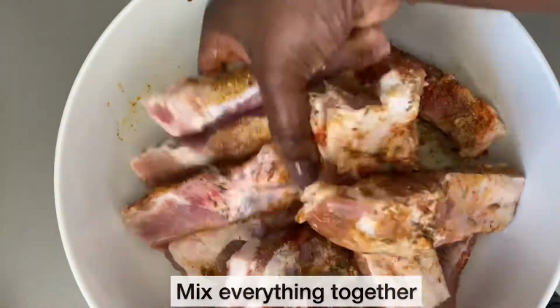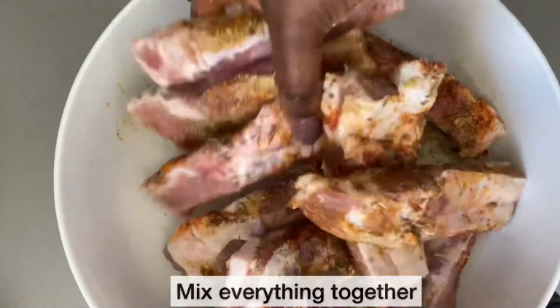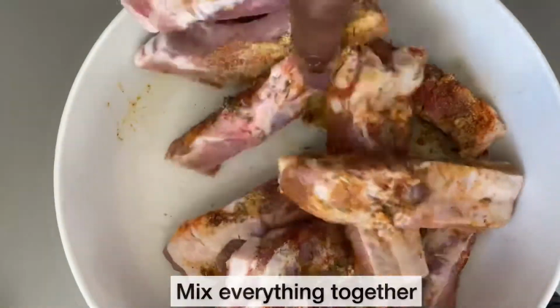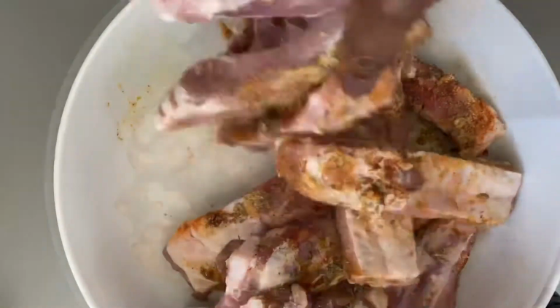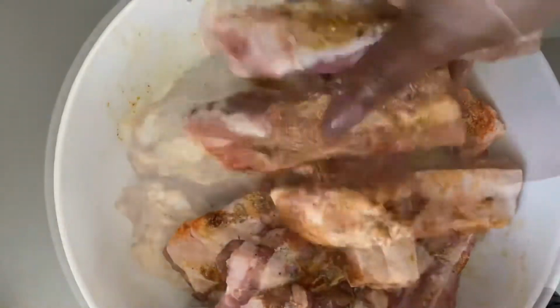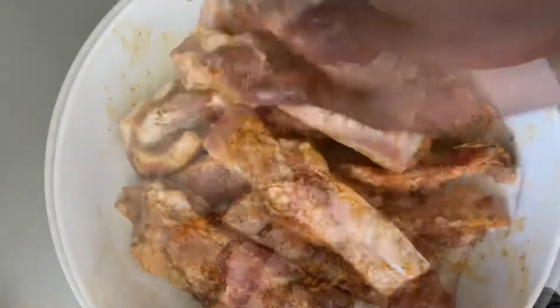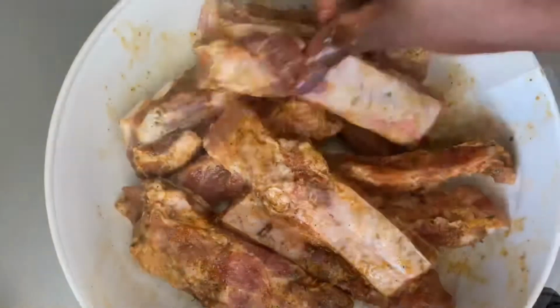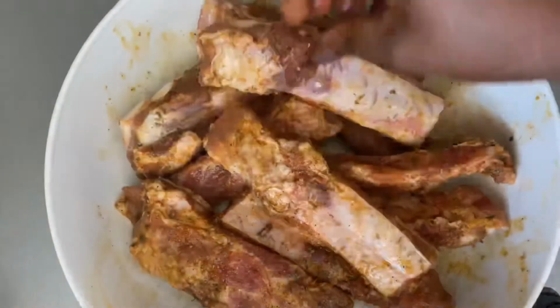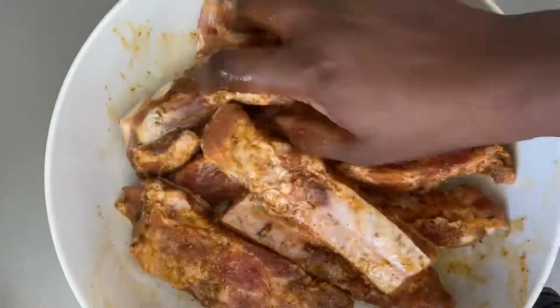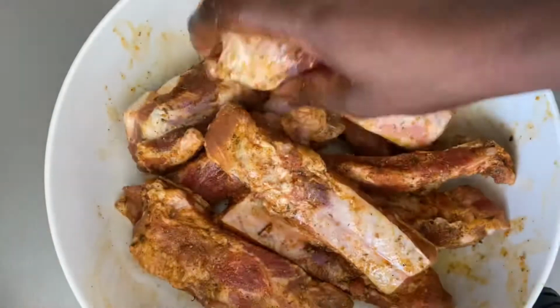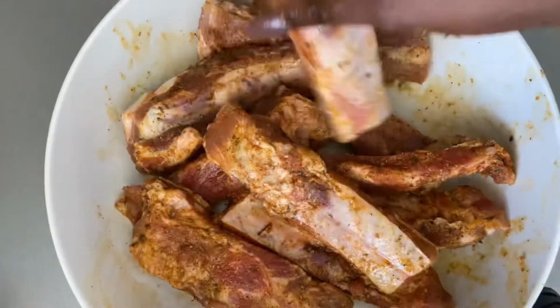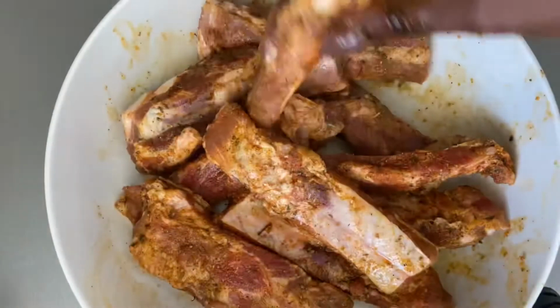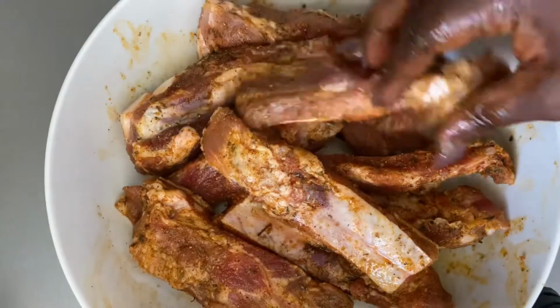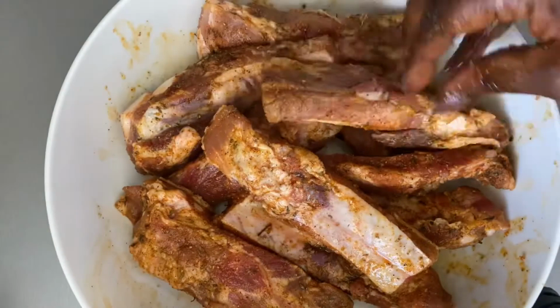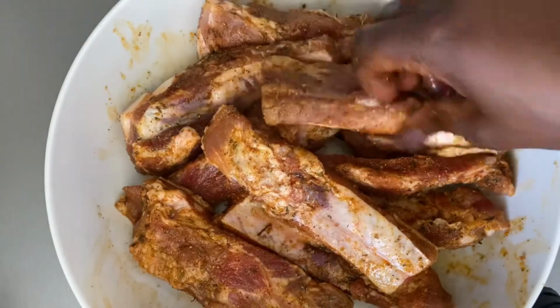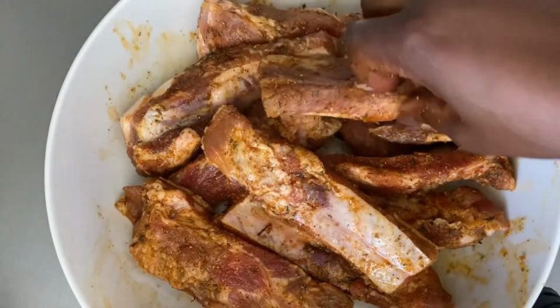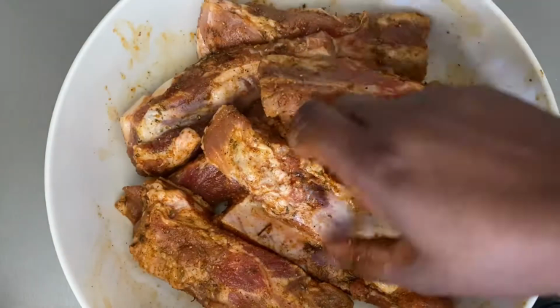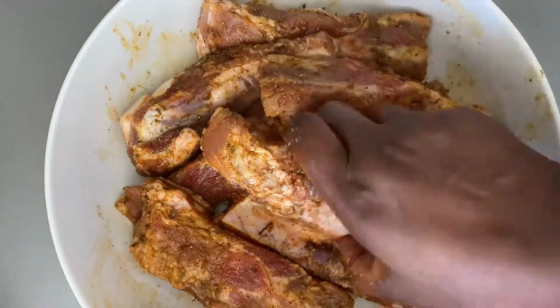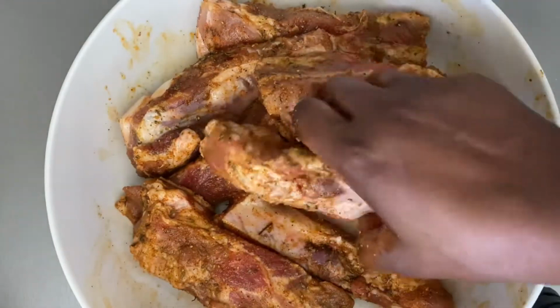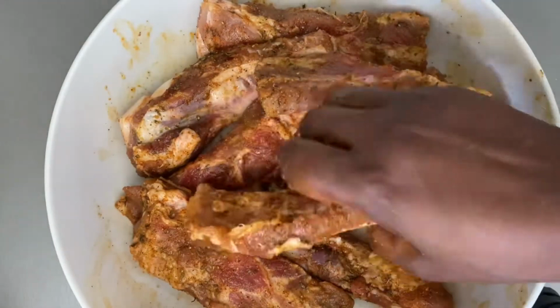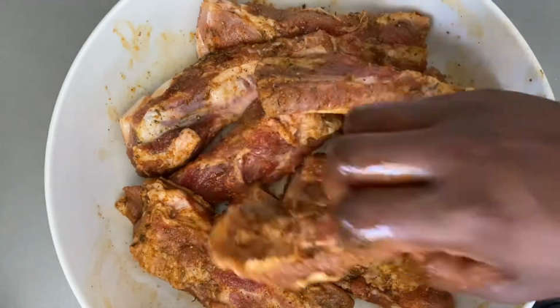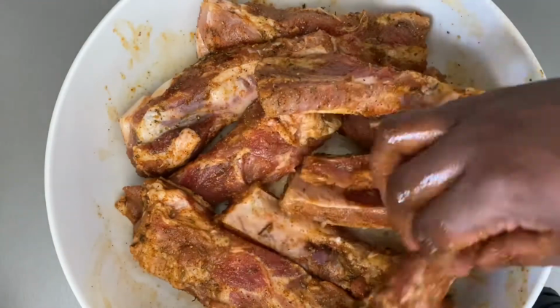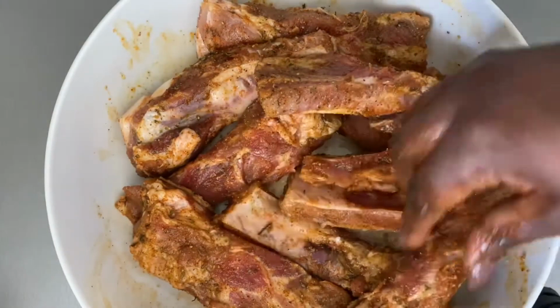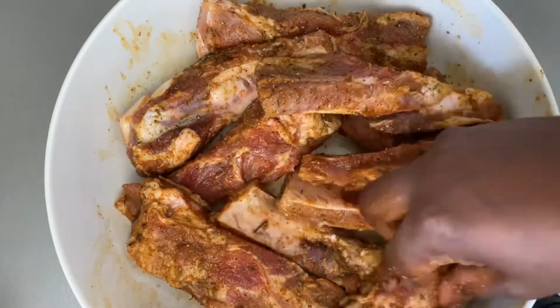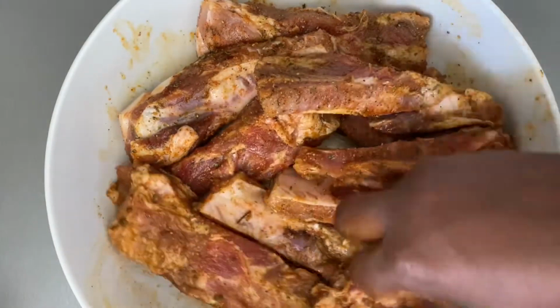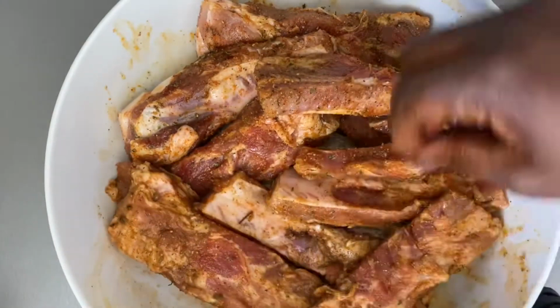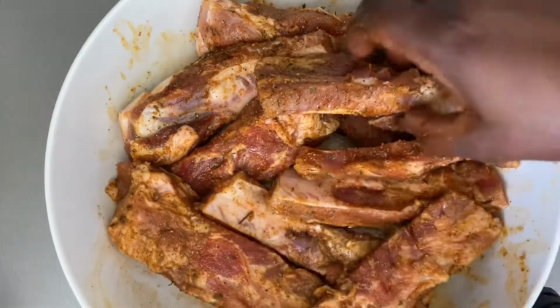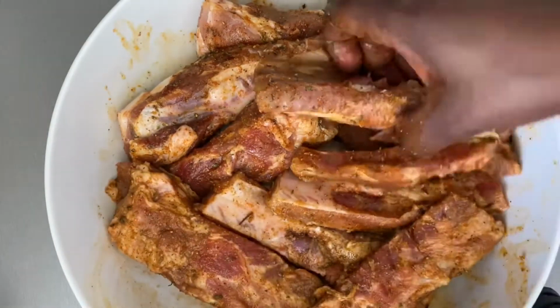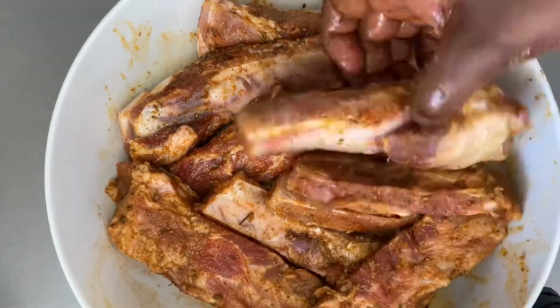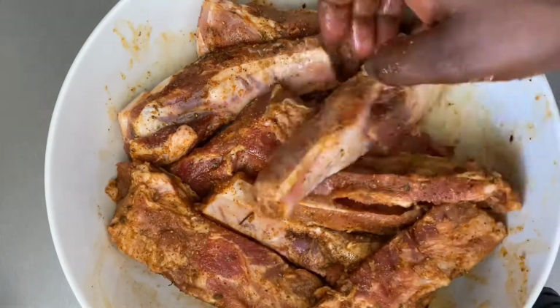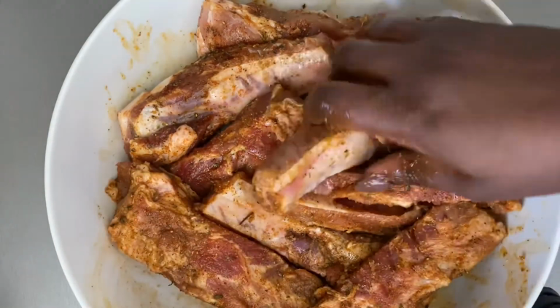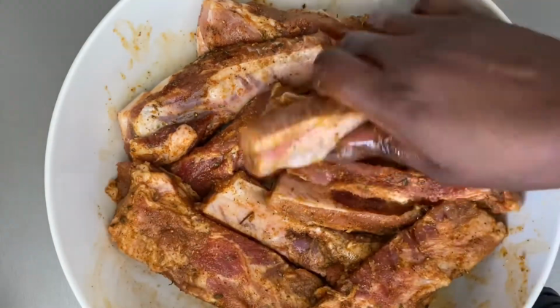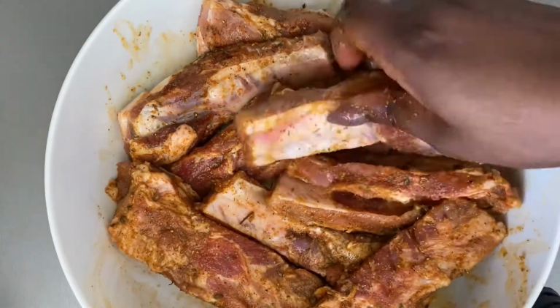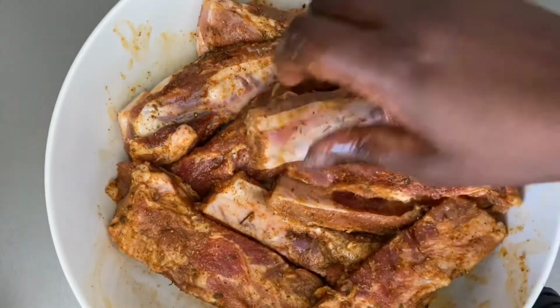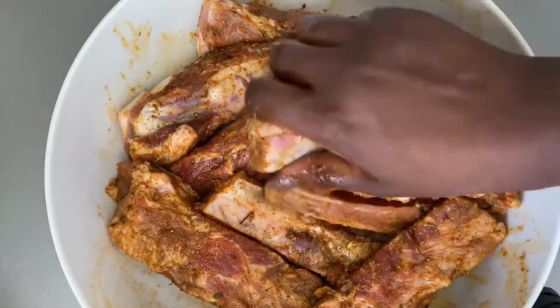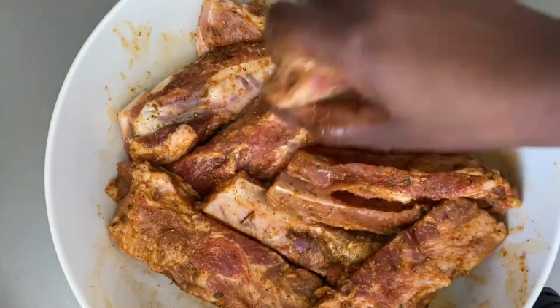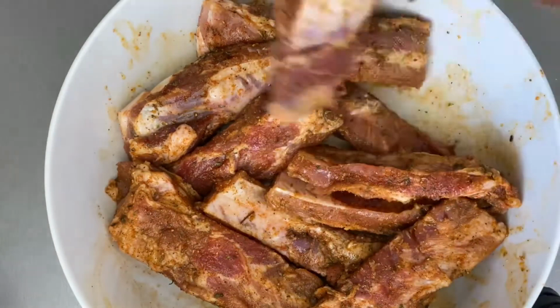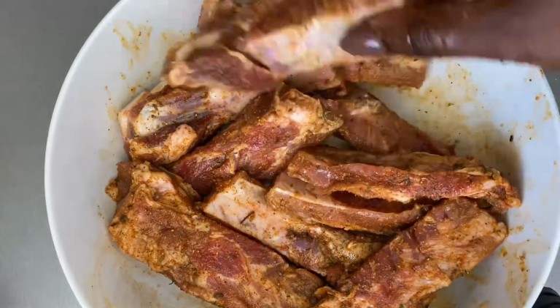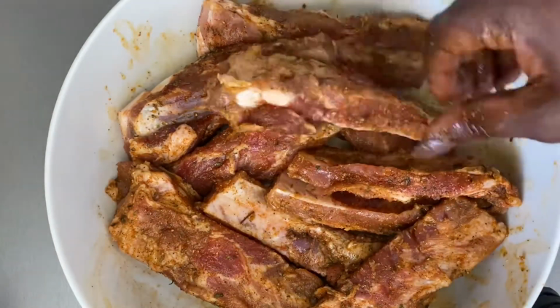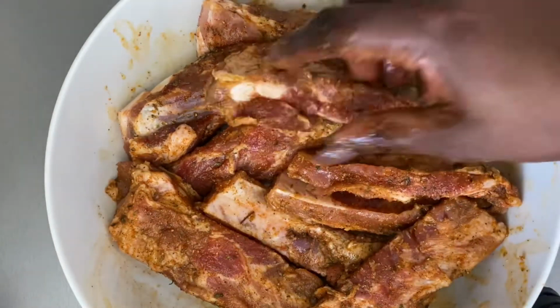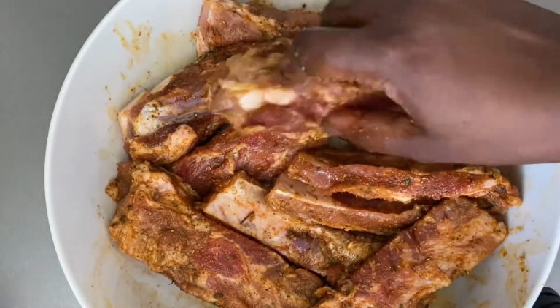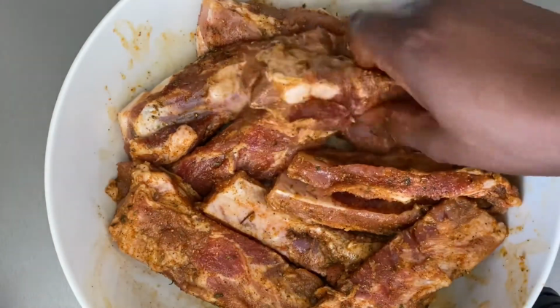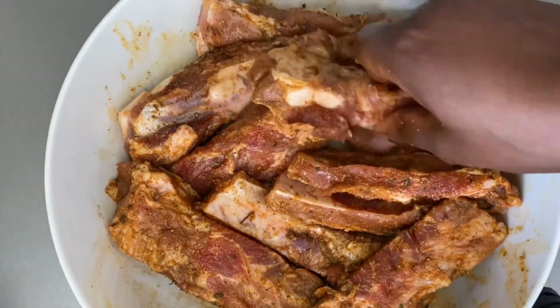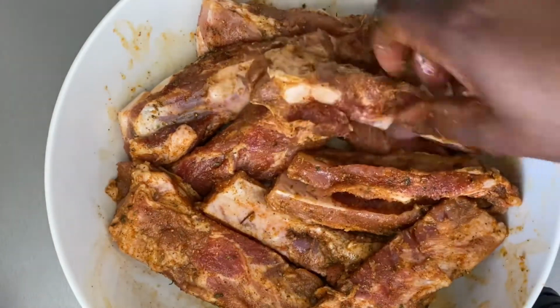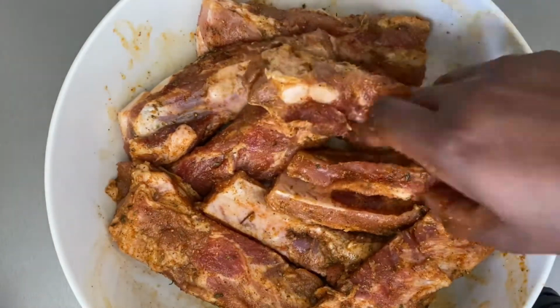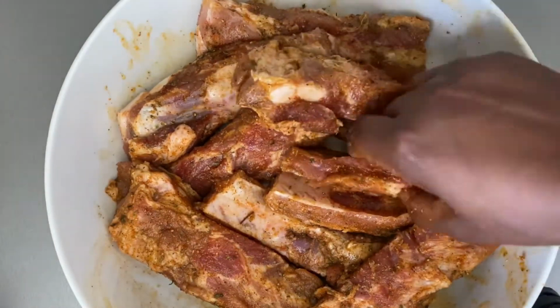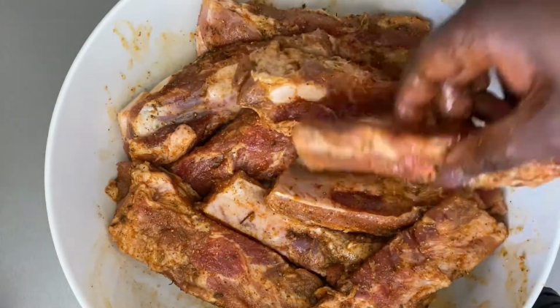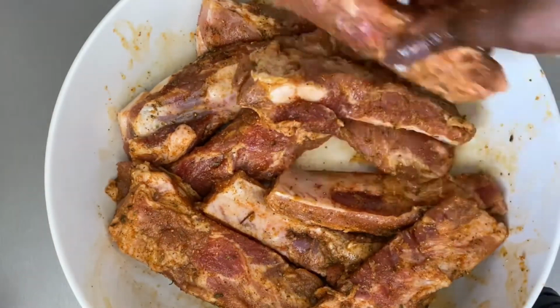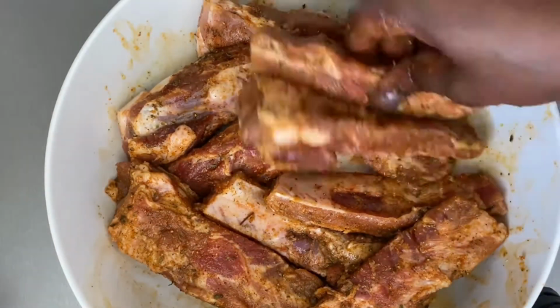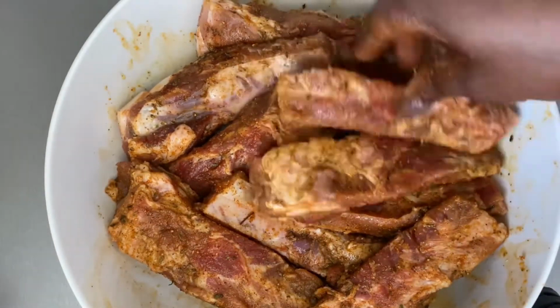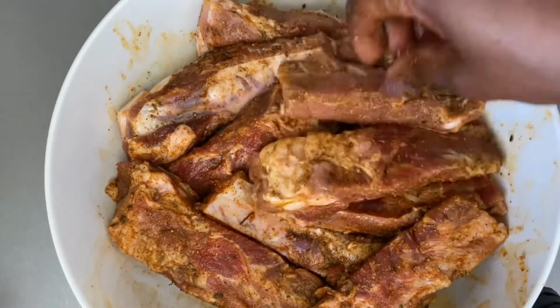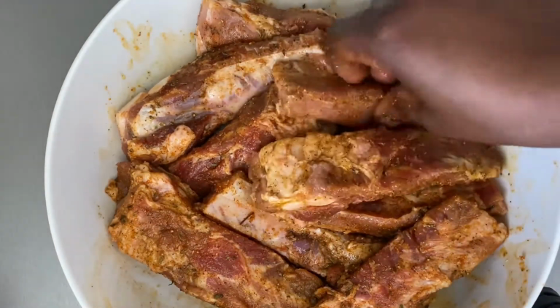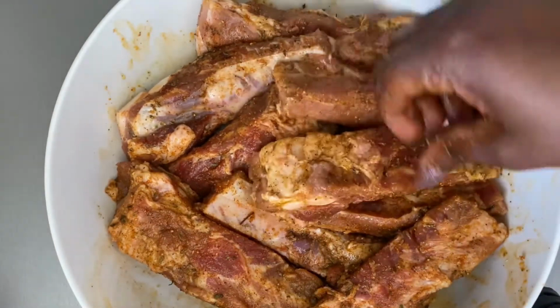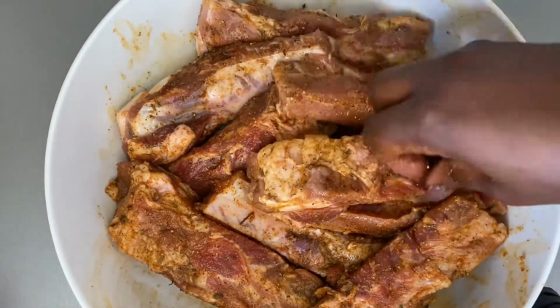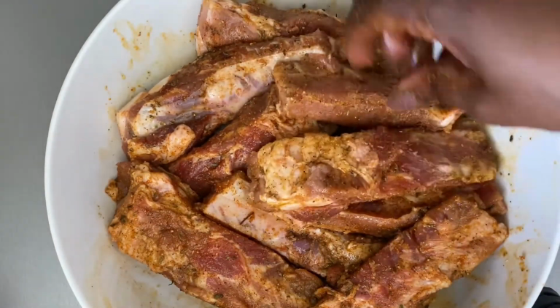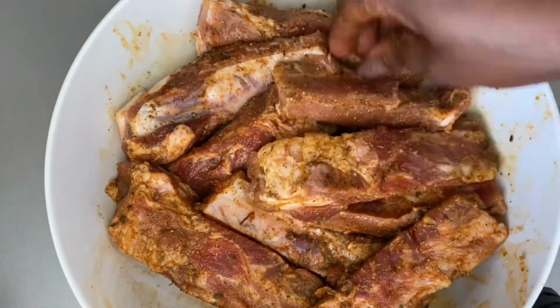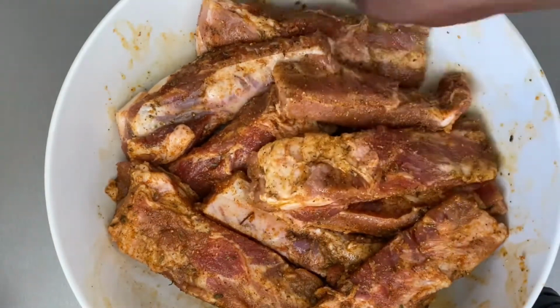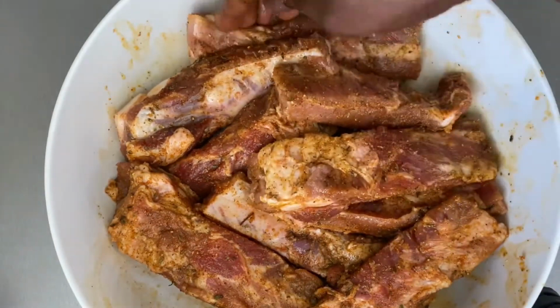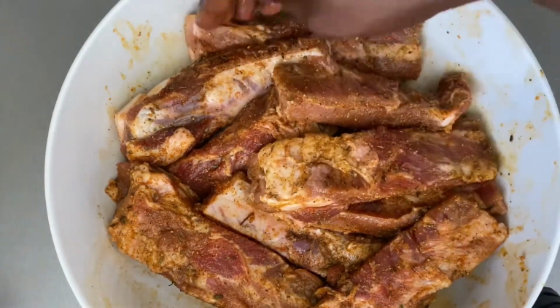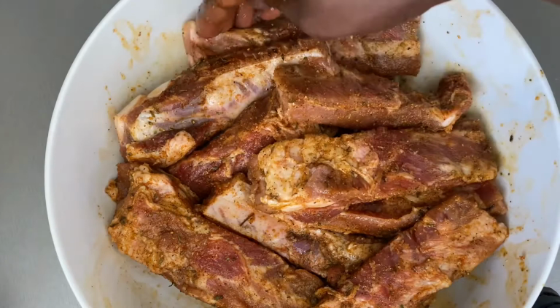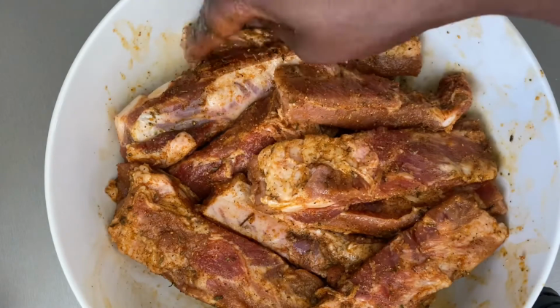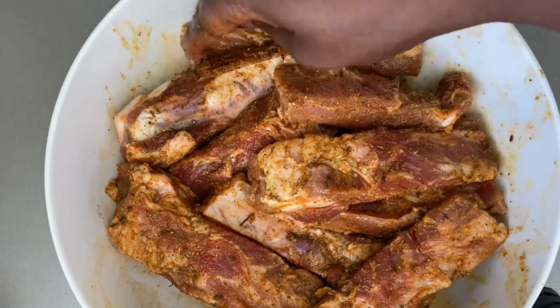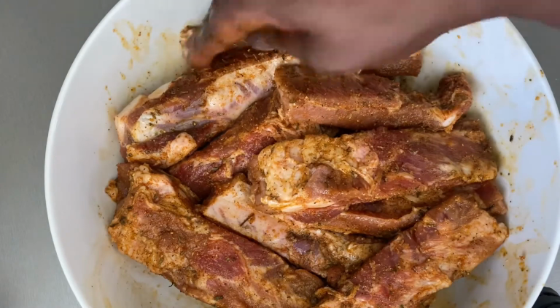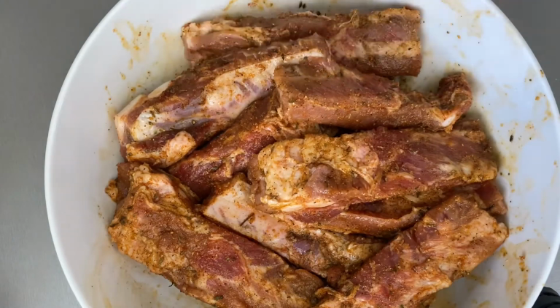Next, I'm going to cover with cling film and place the ribs in the refrigerator to allow them to marinate for about an hour.